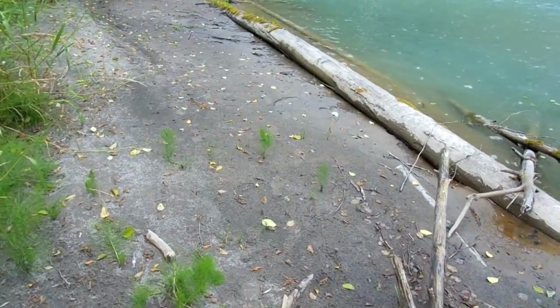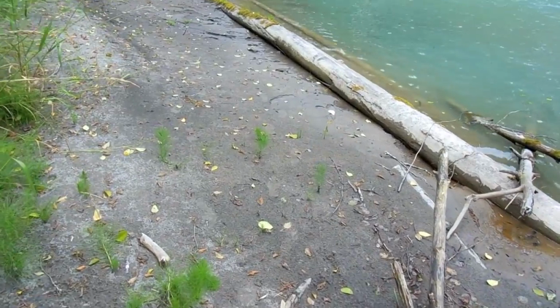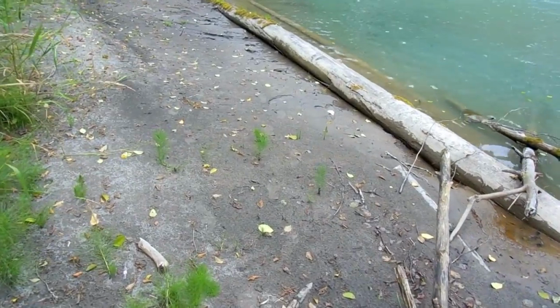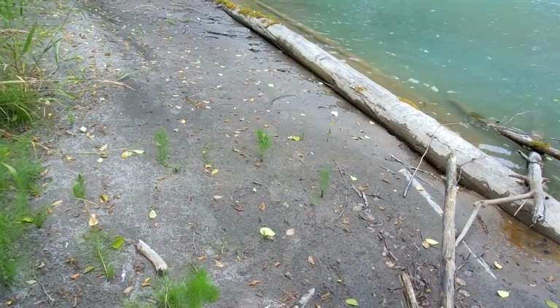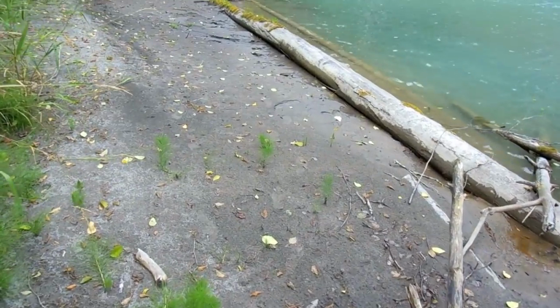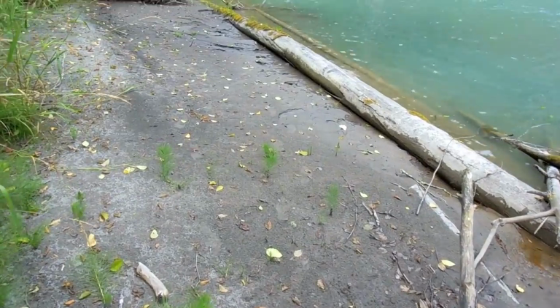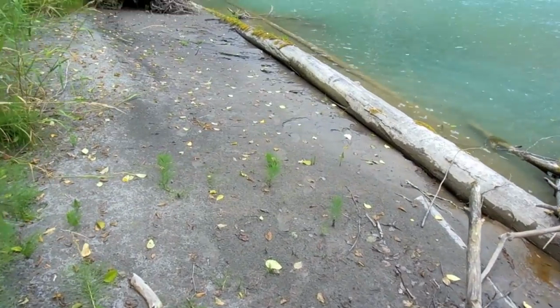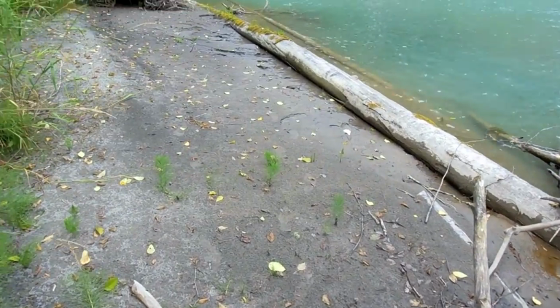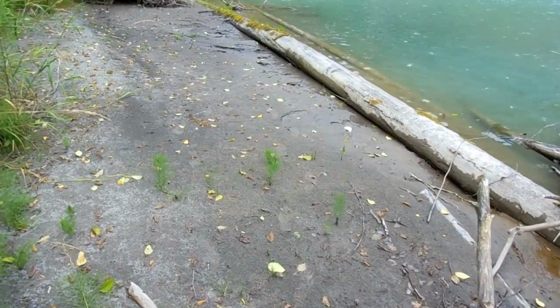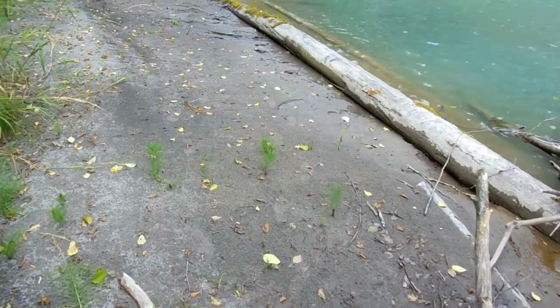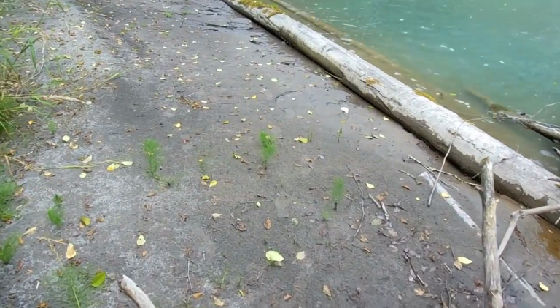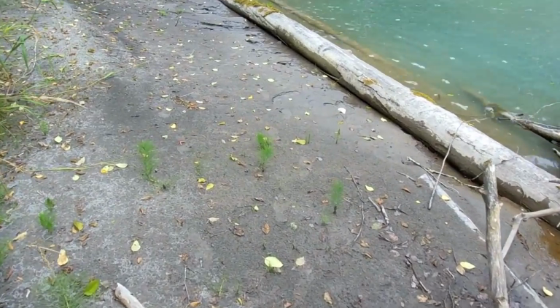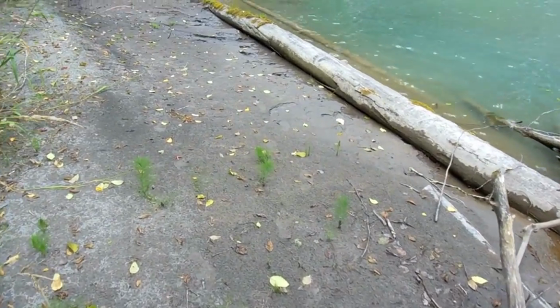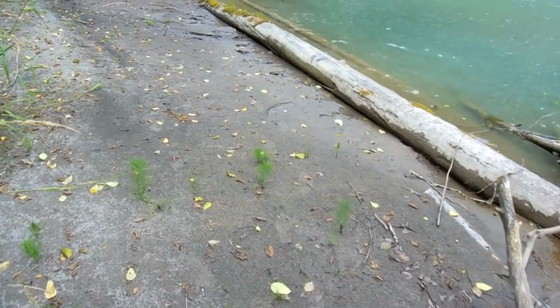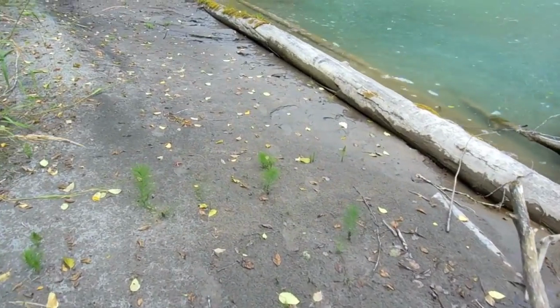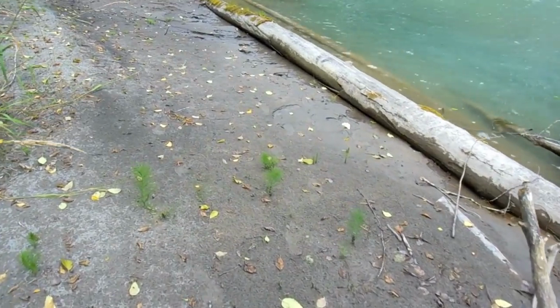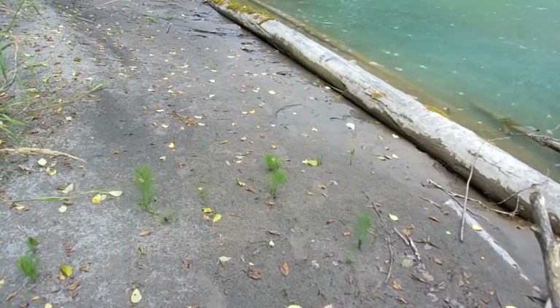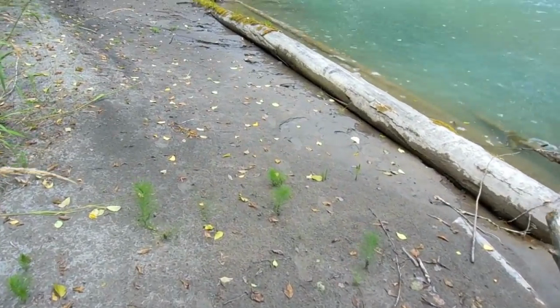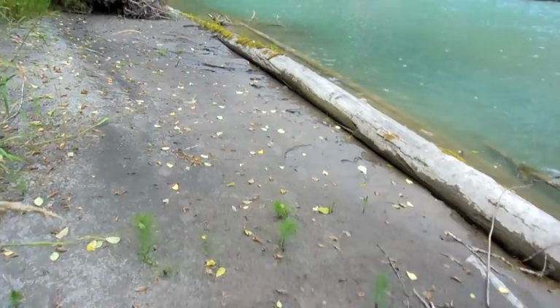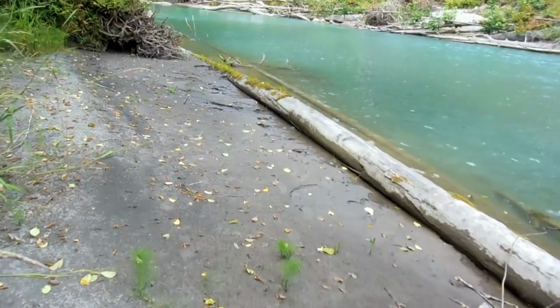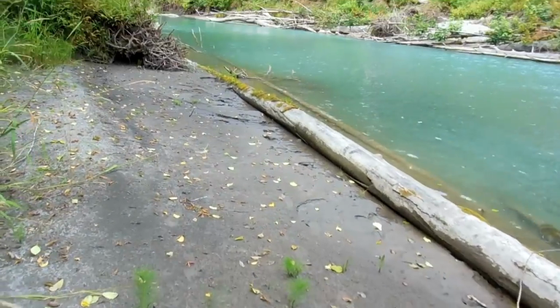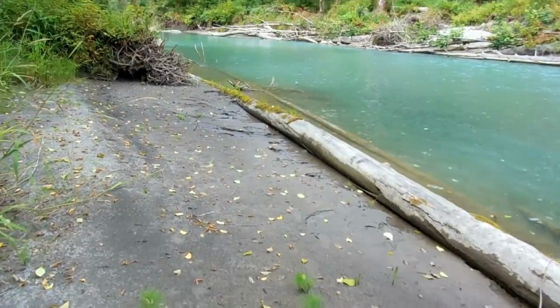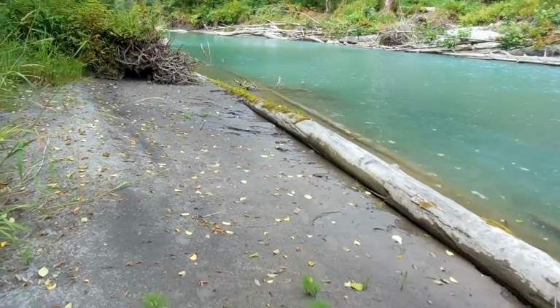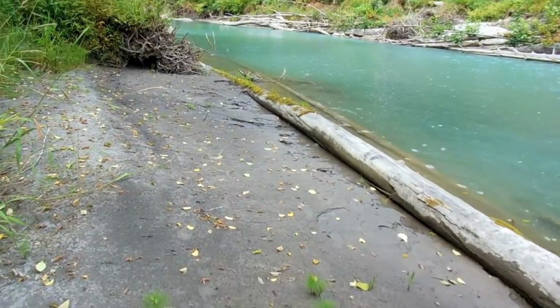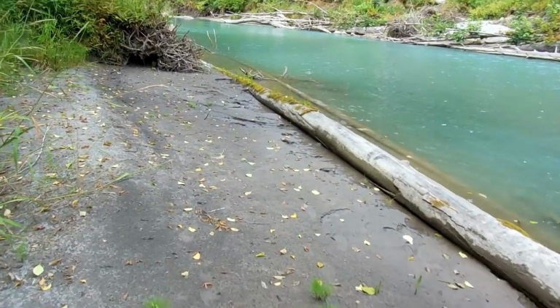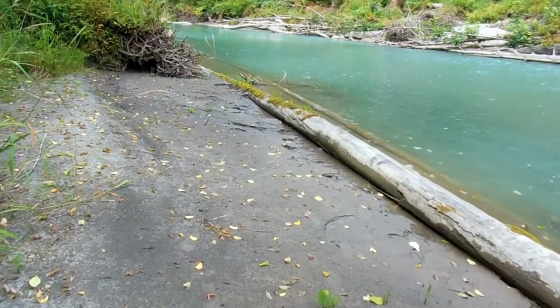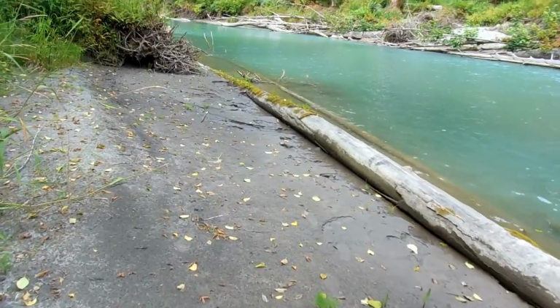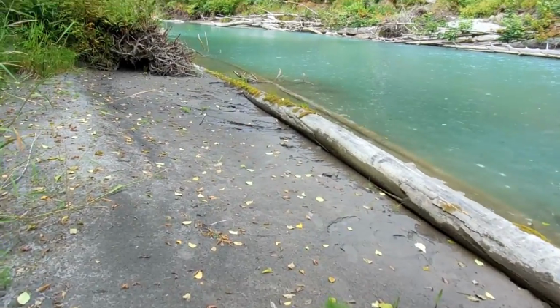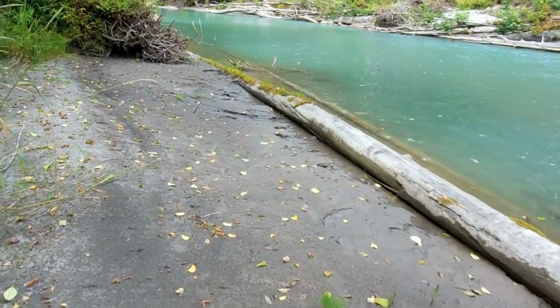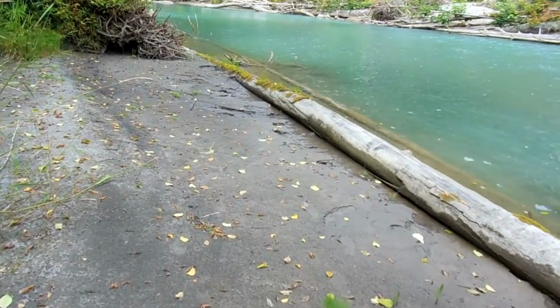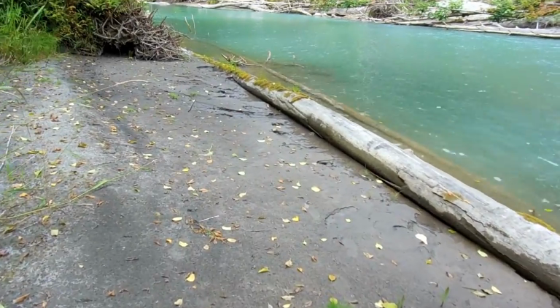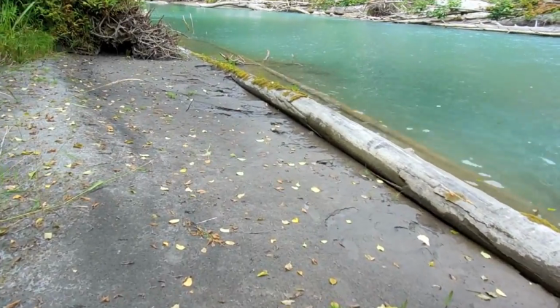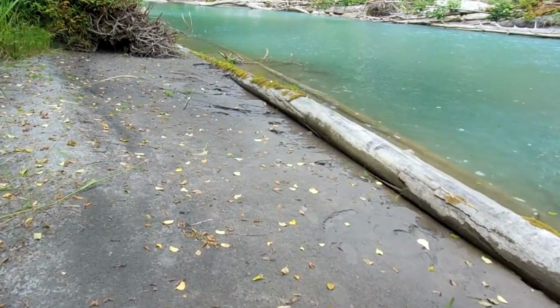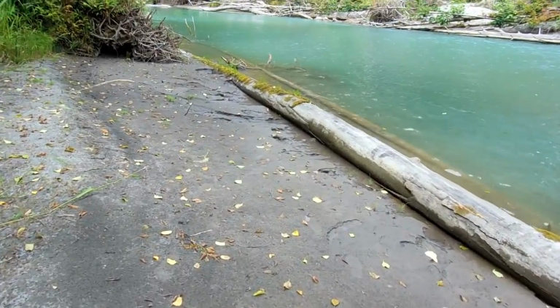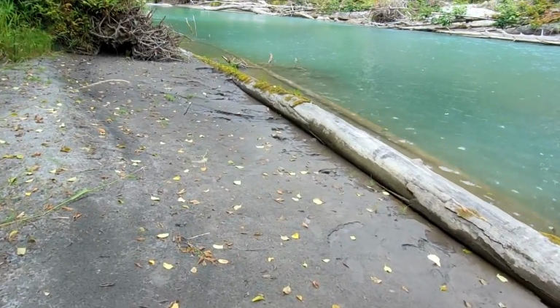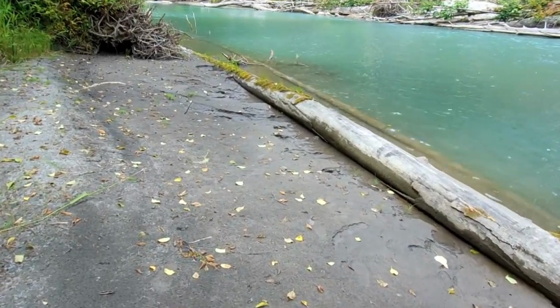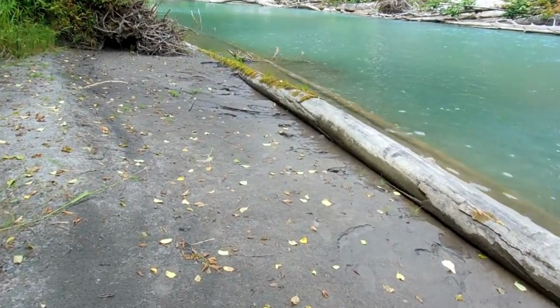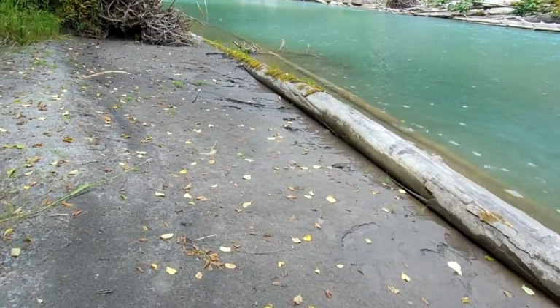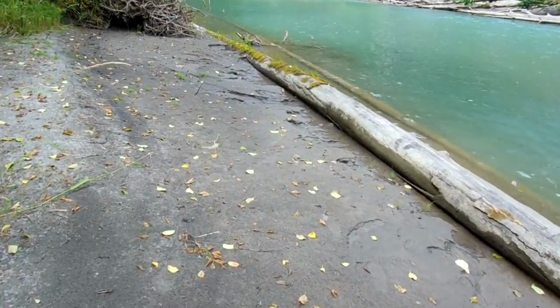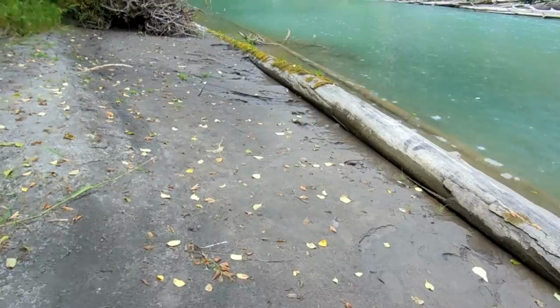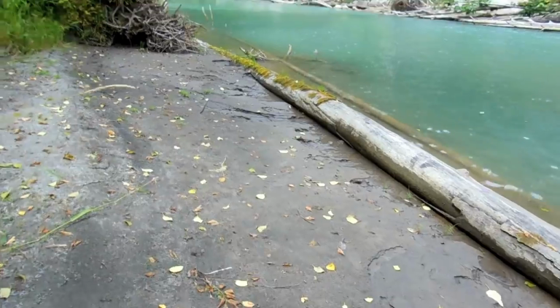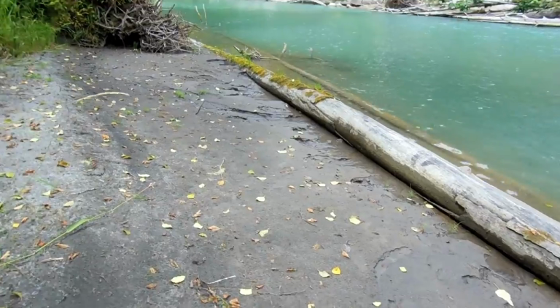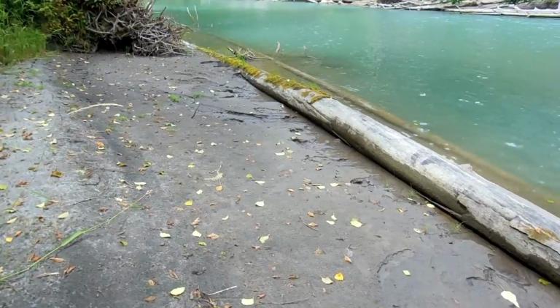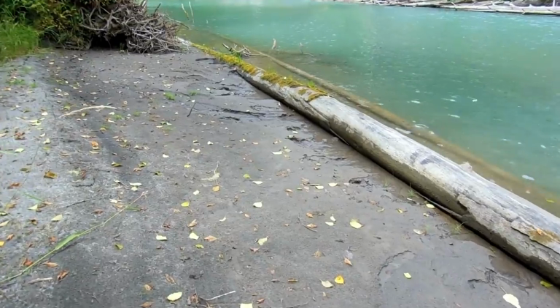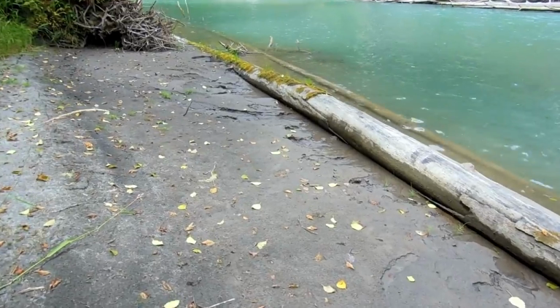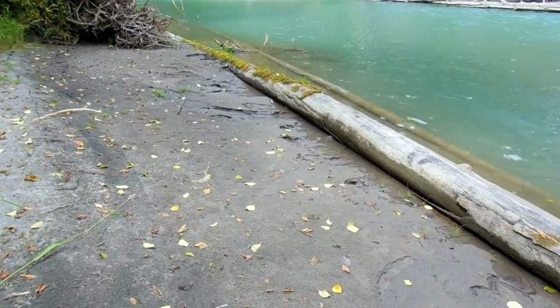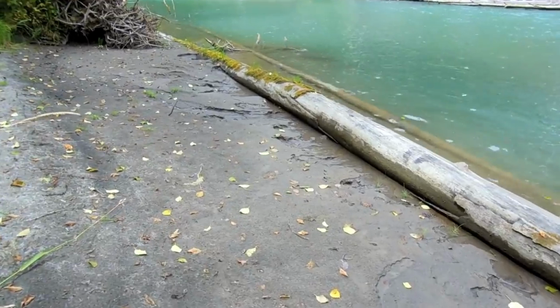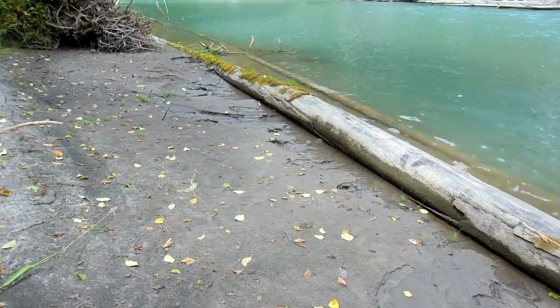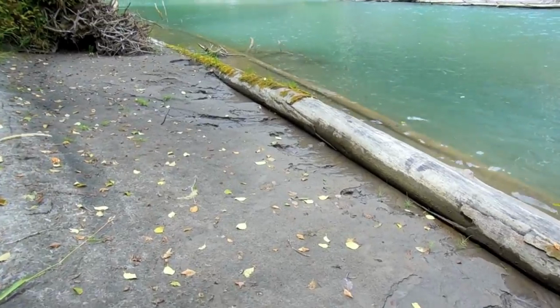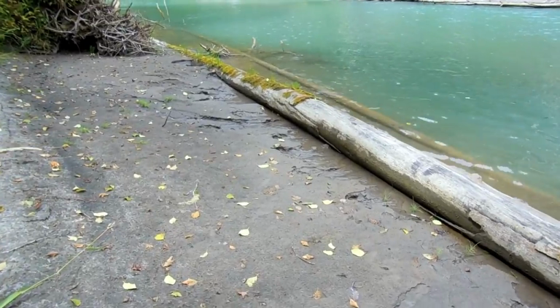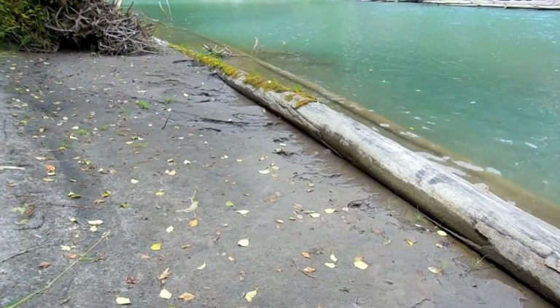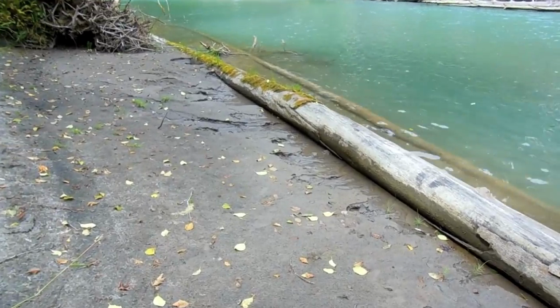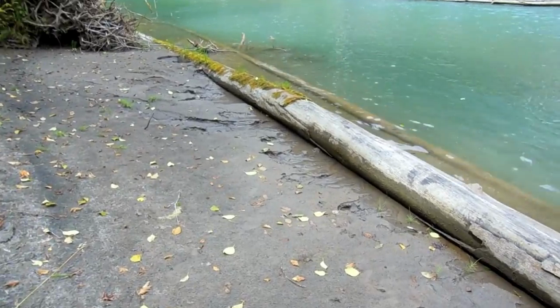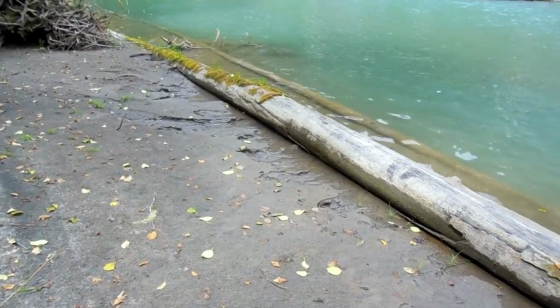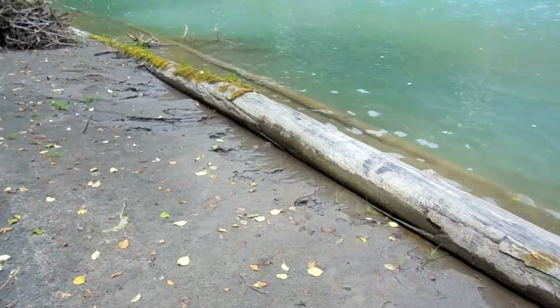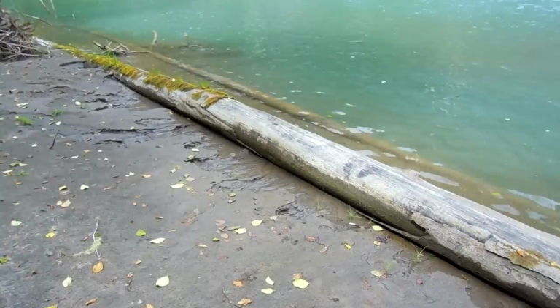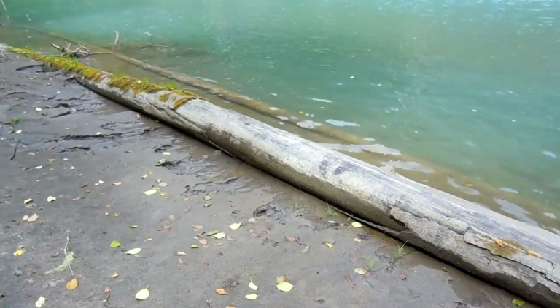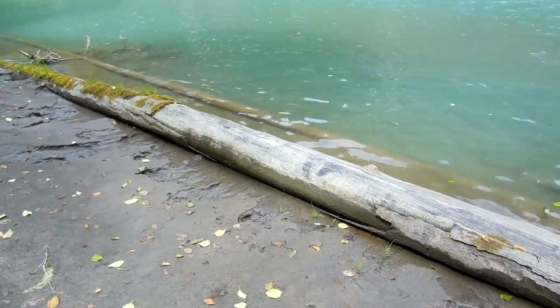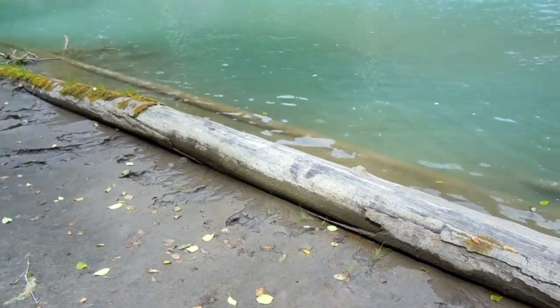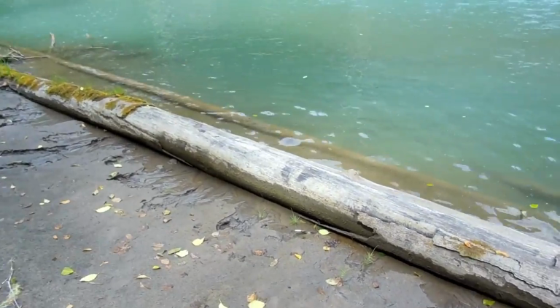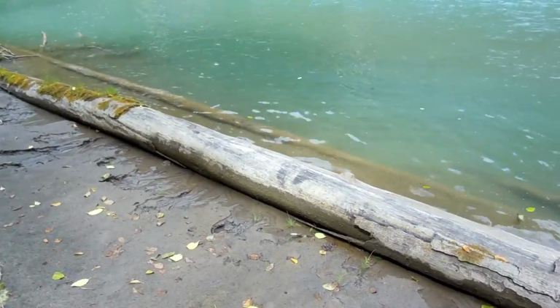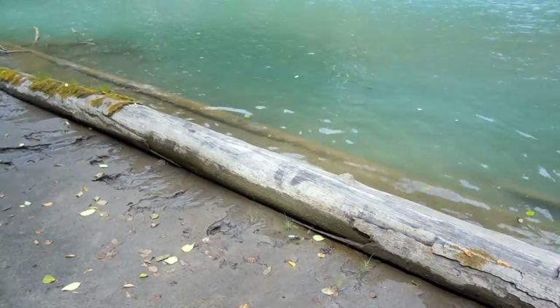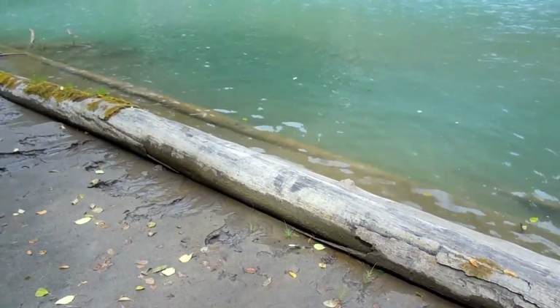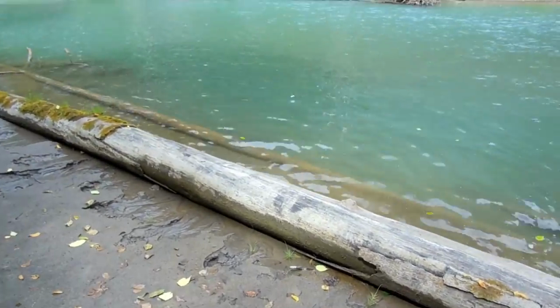This is the beach that's kind of closest to us, and it's cool for just dipping your feet in.